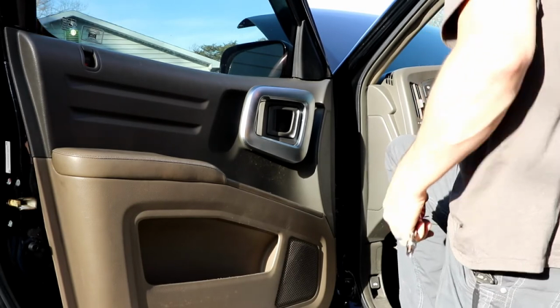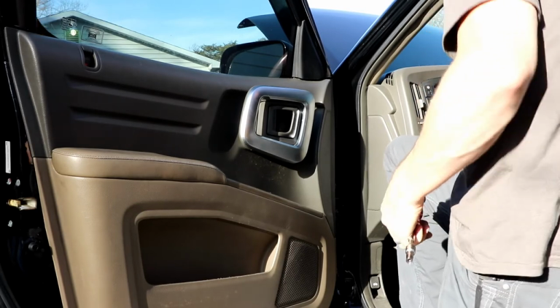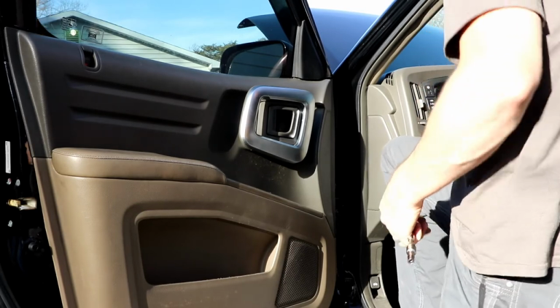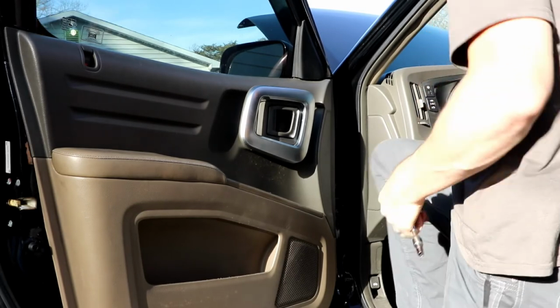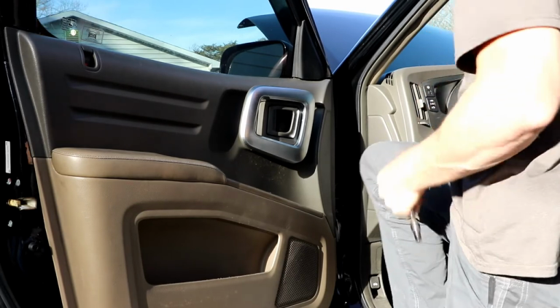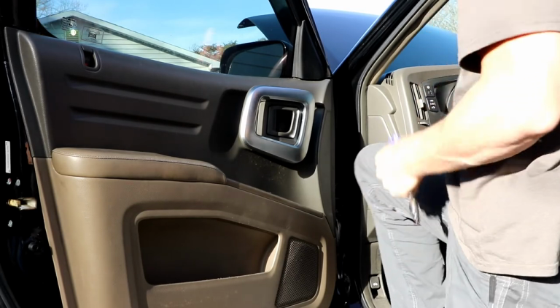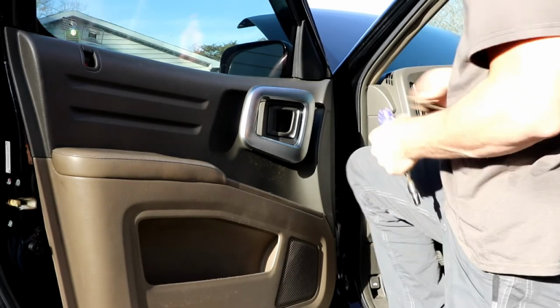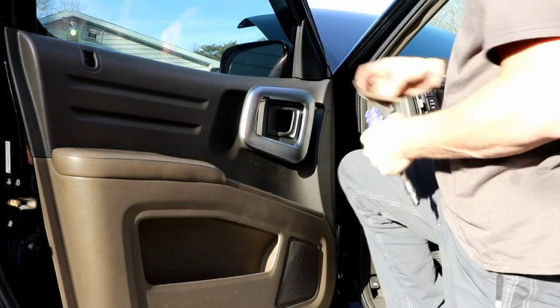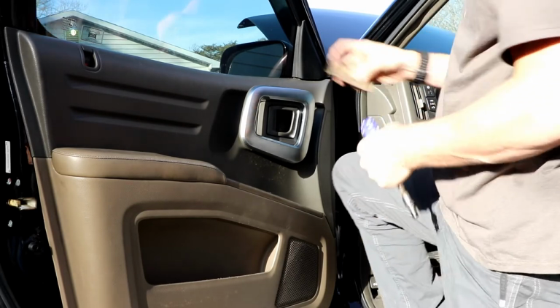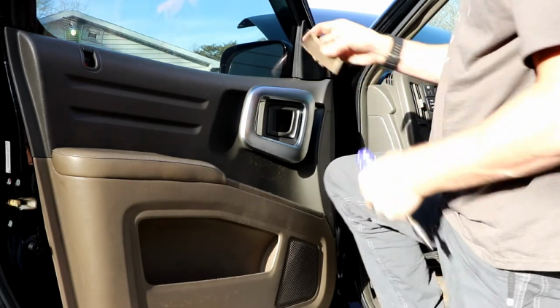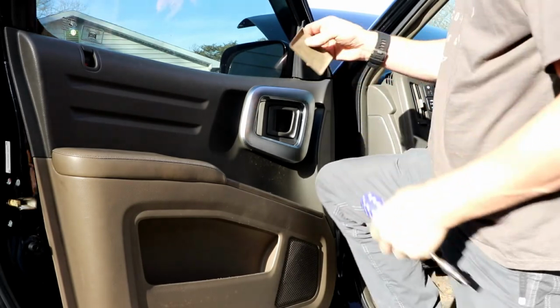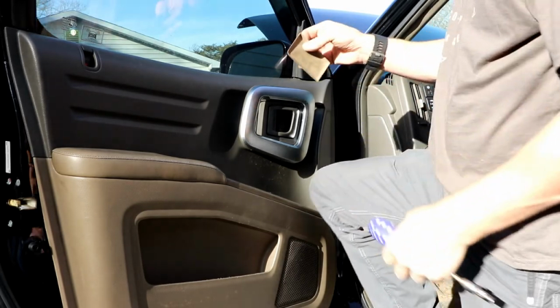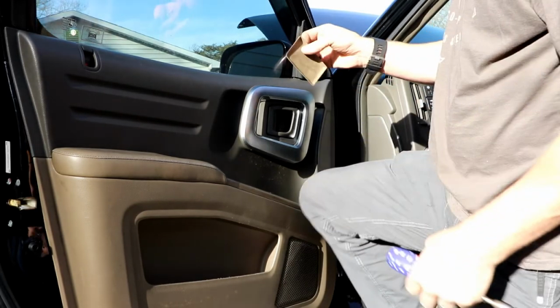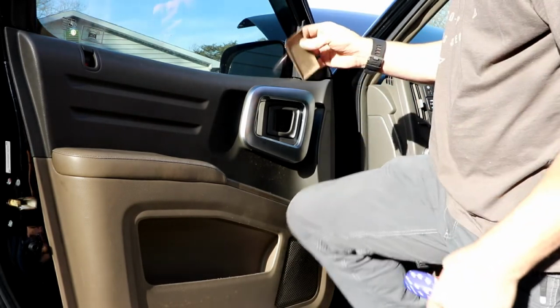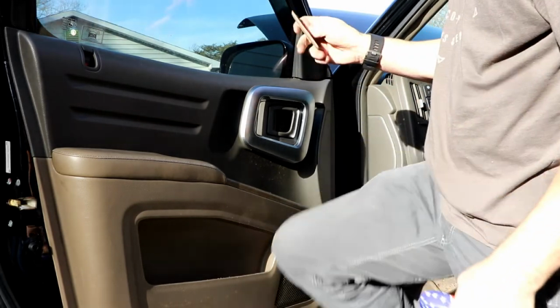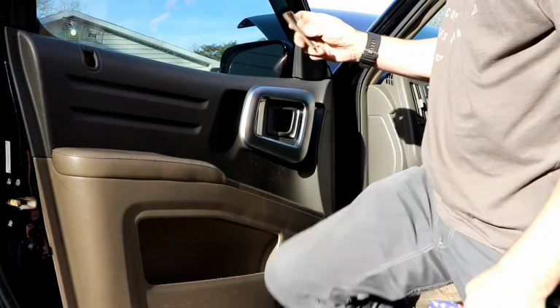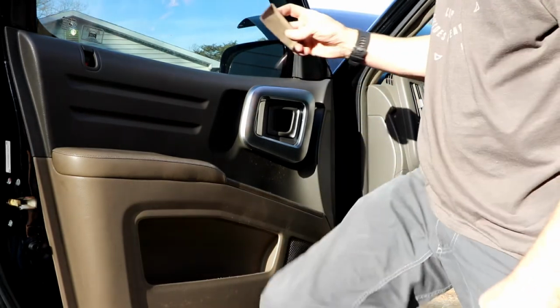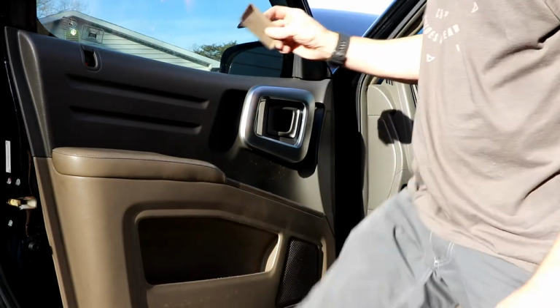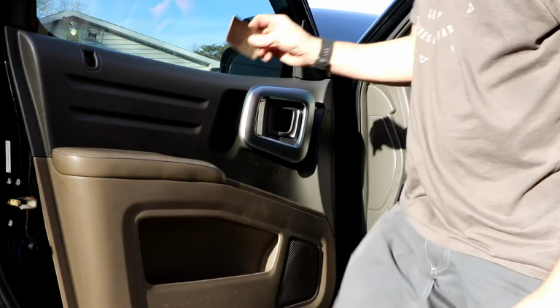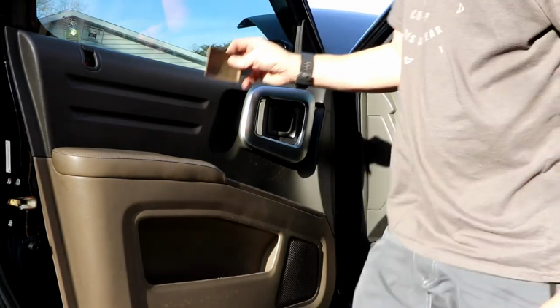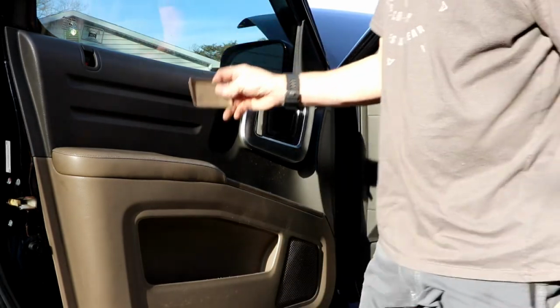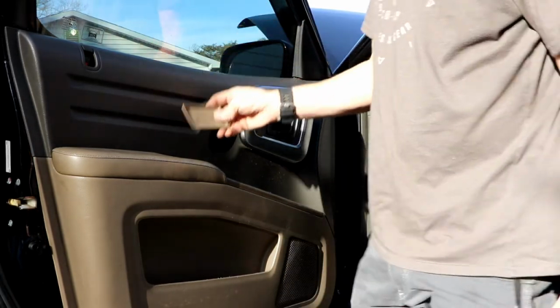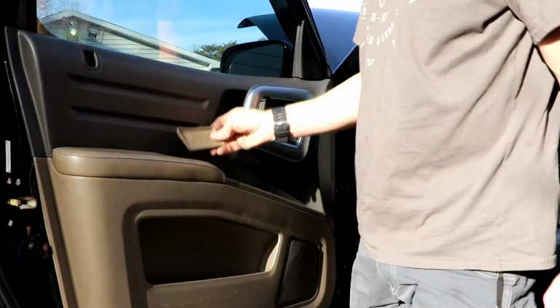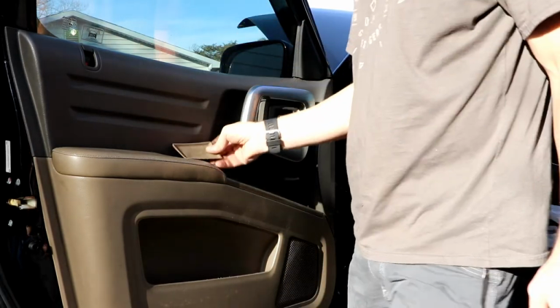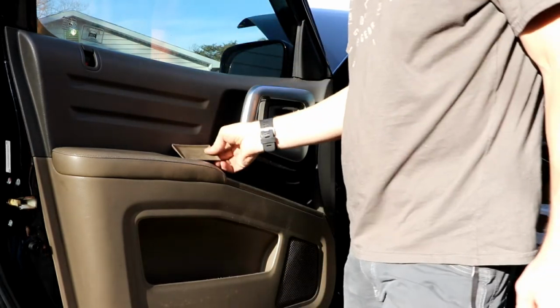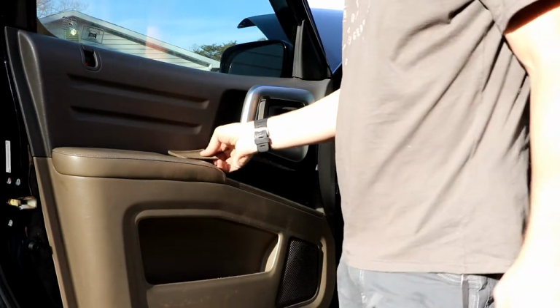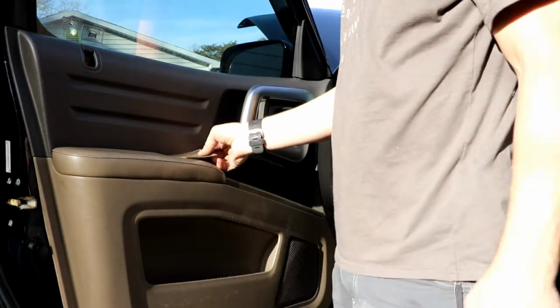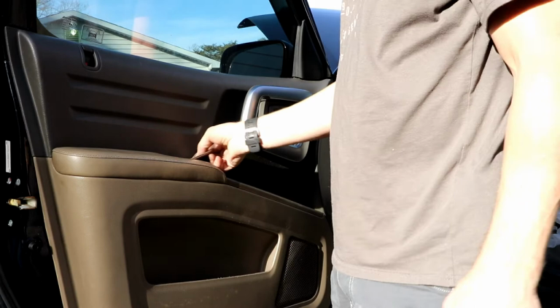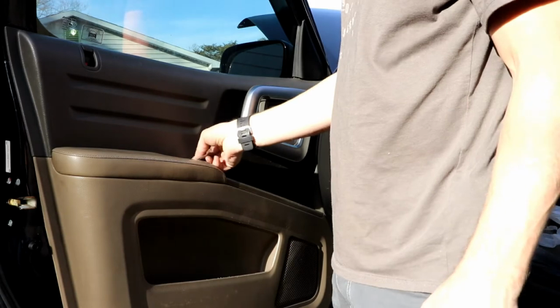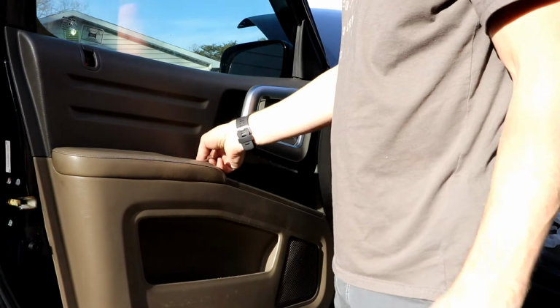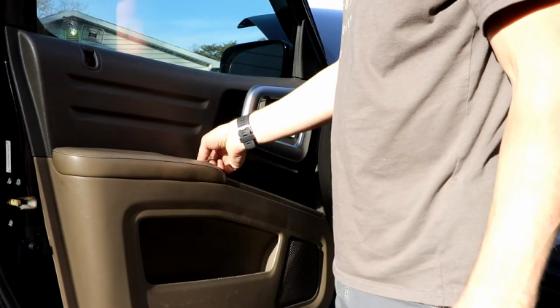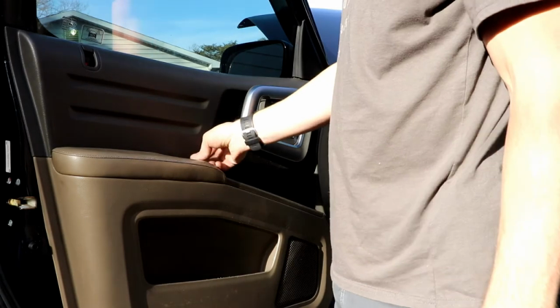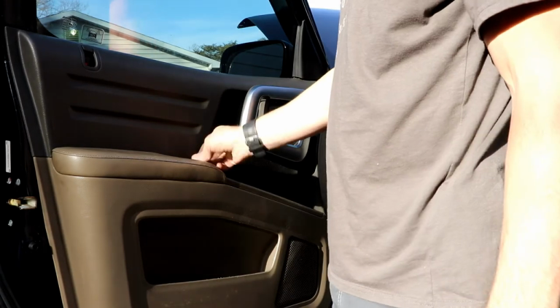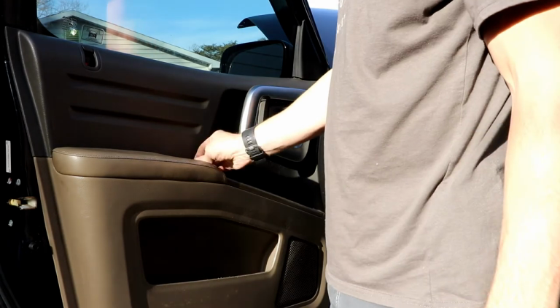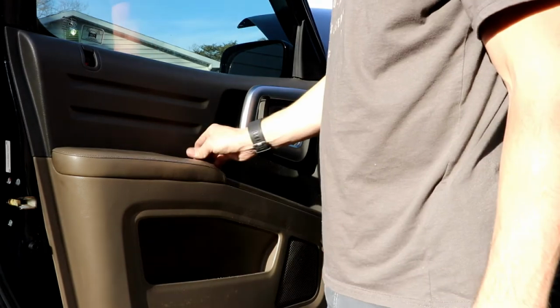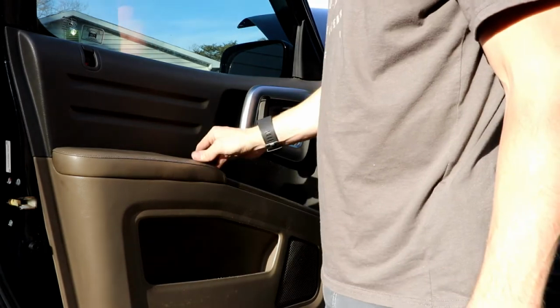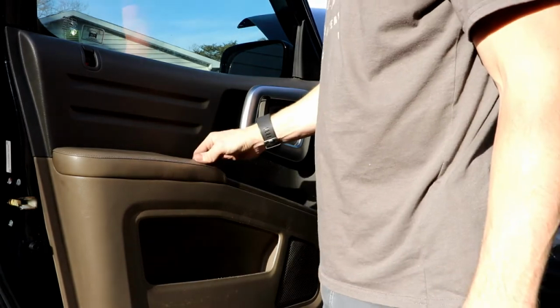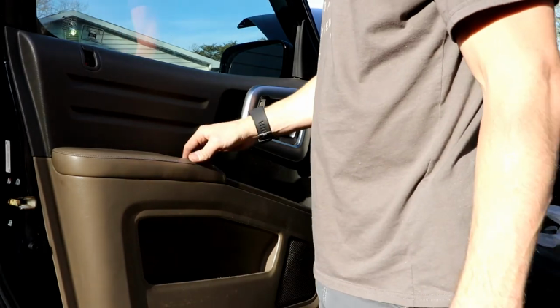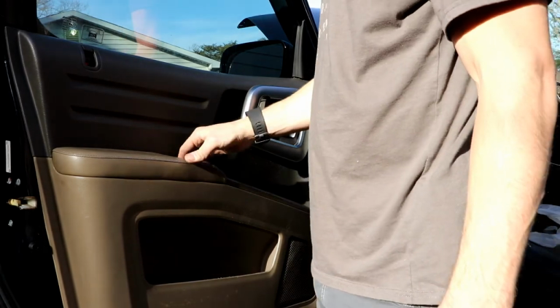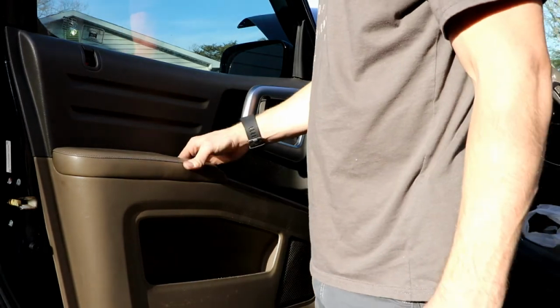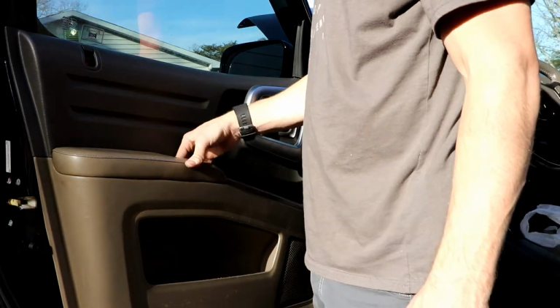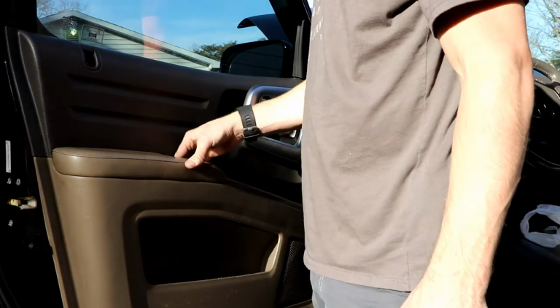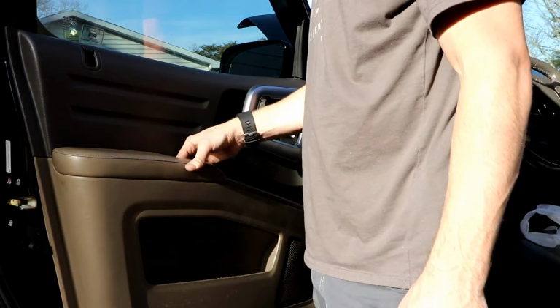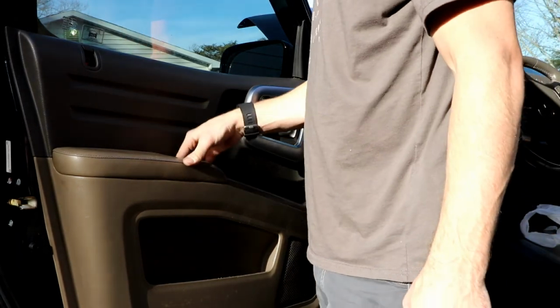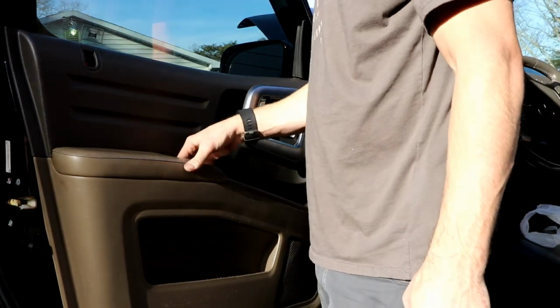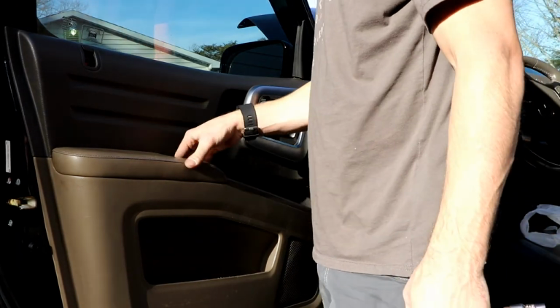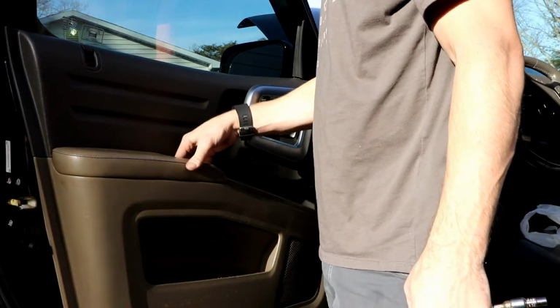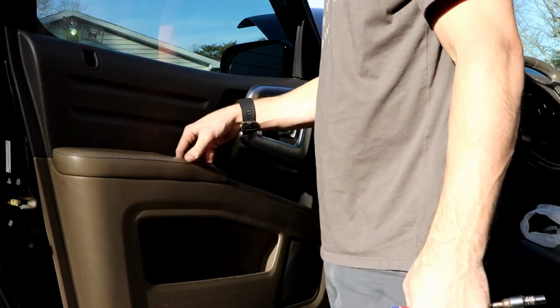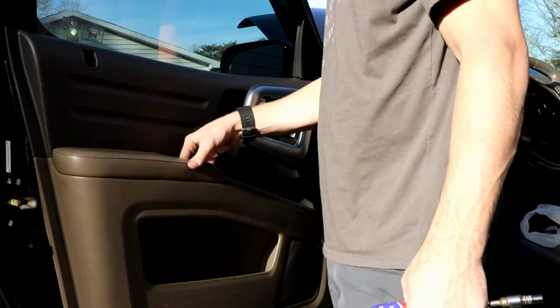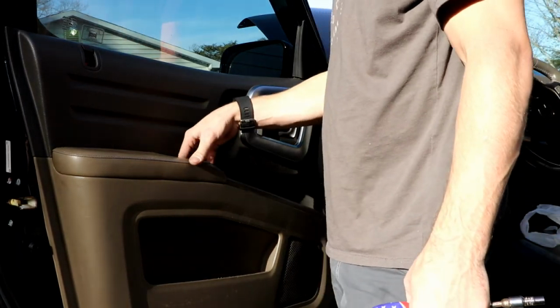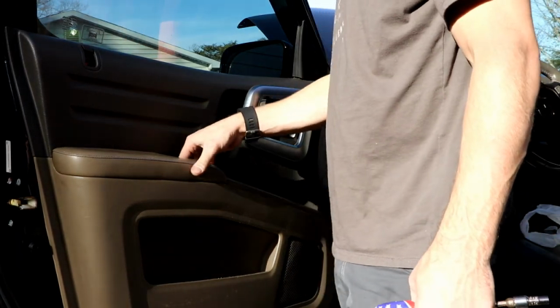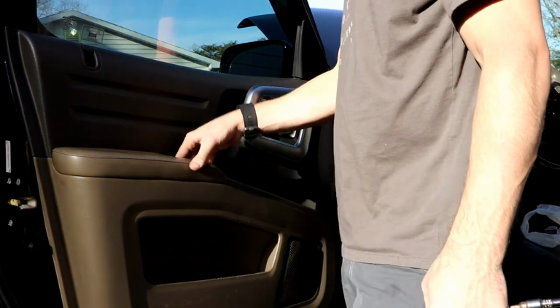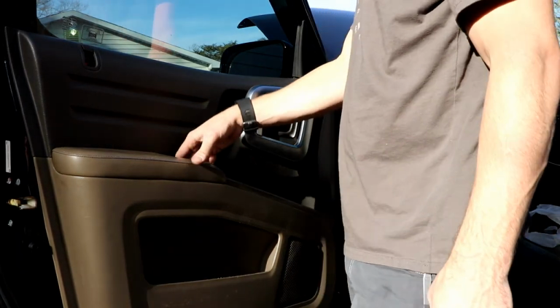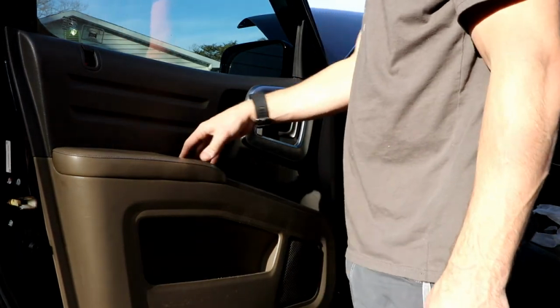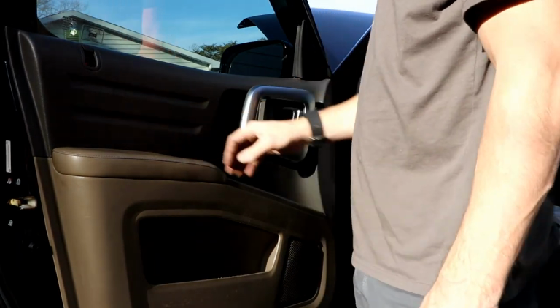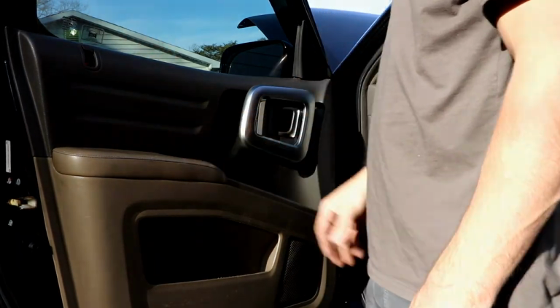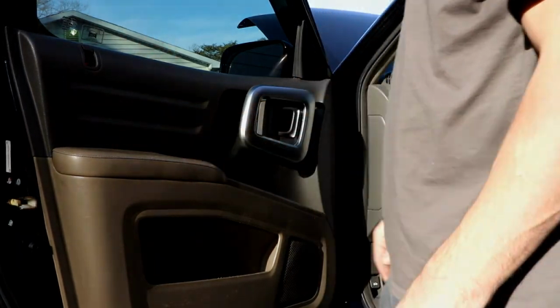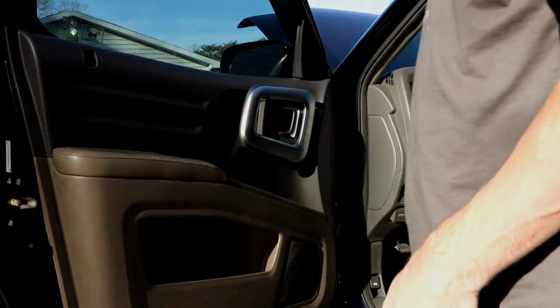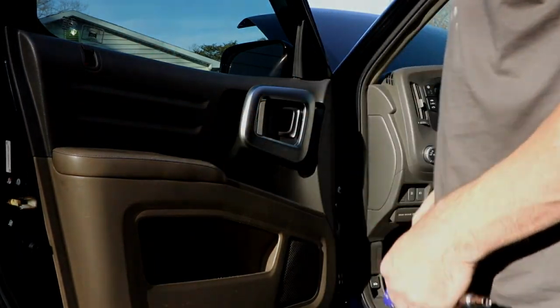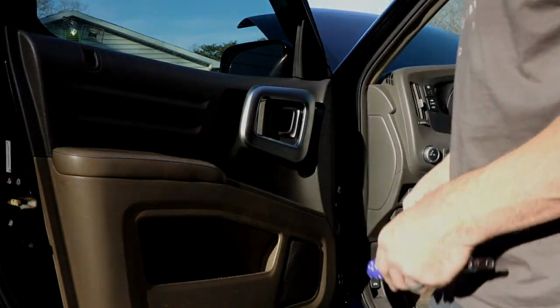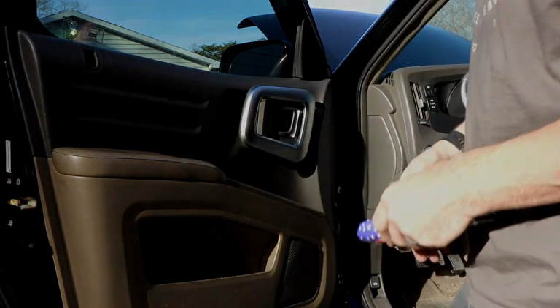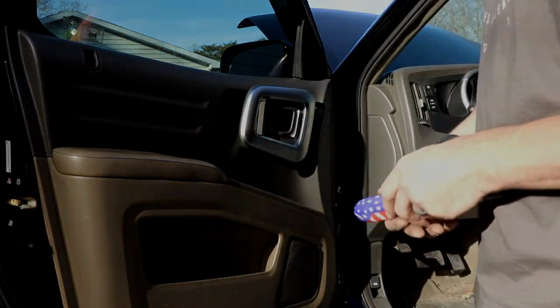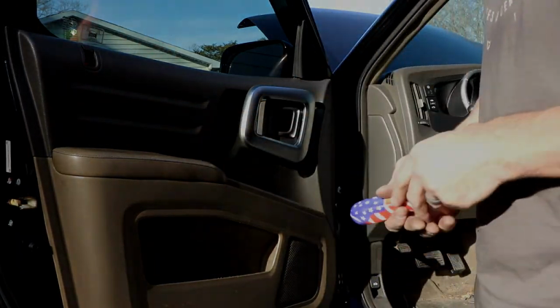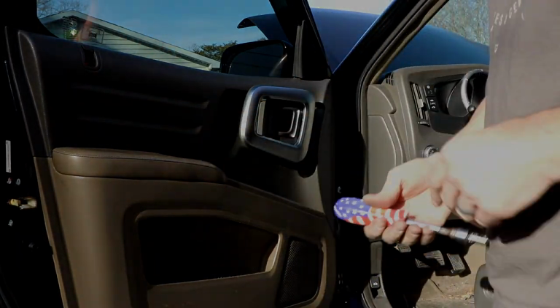And then there's a little tray at the bottom of the handle. That's it.